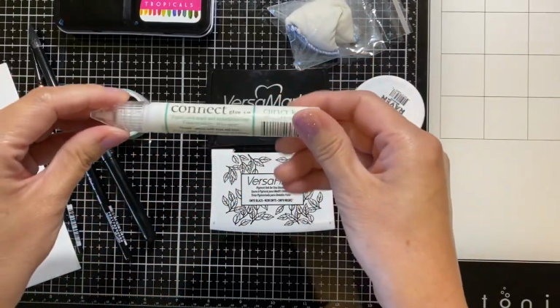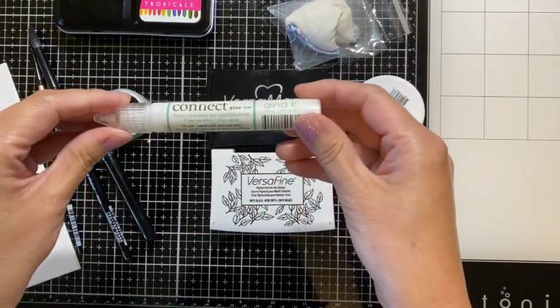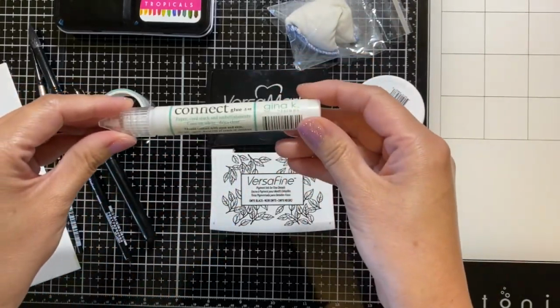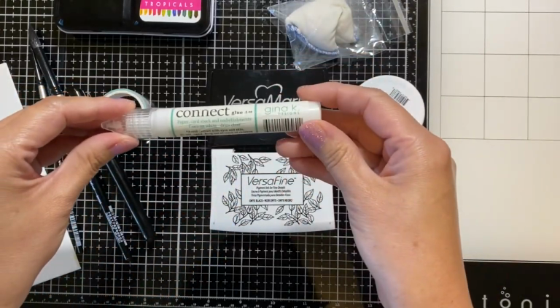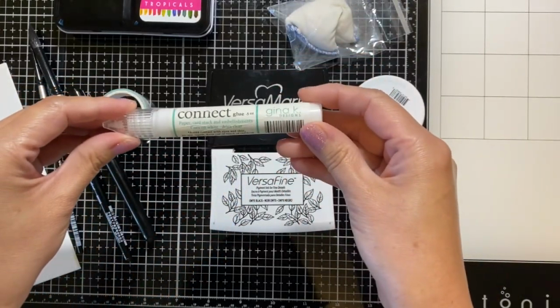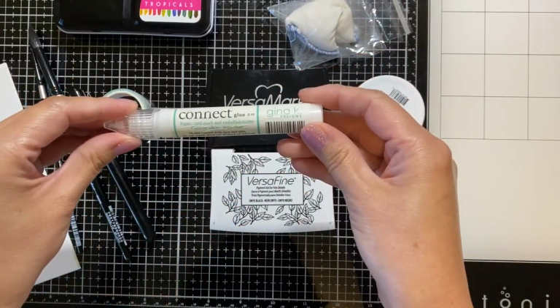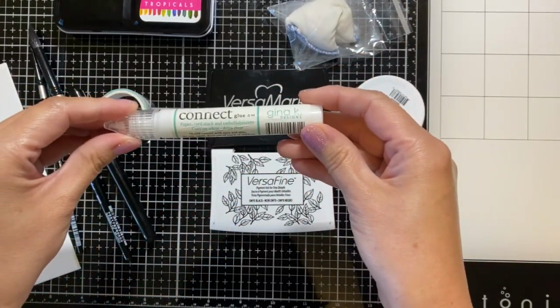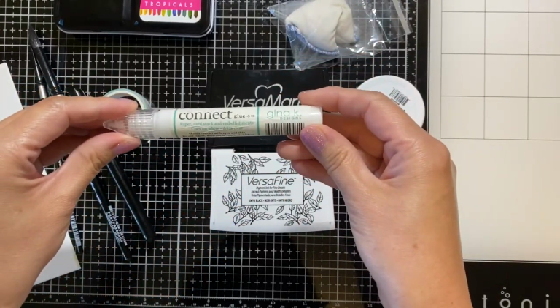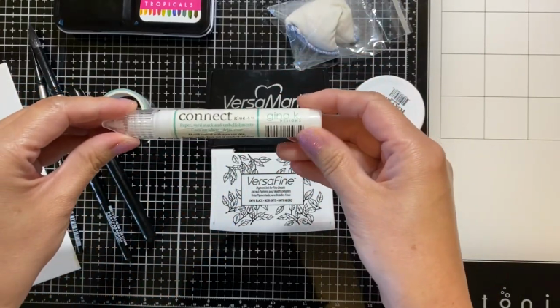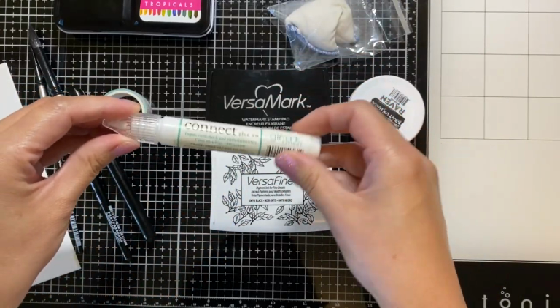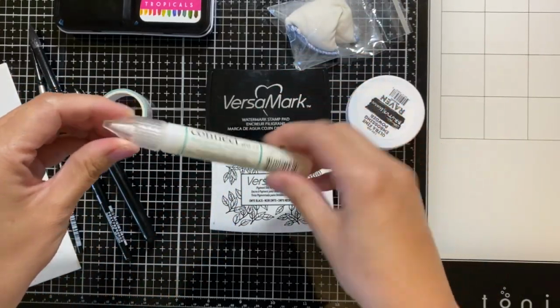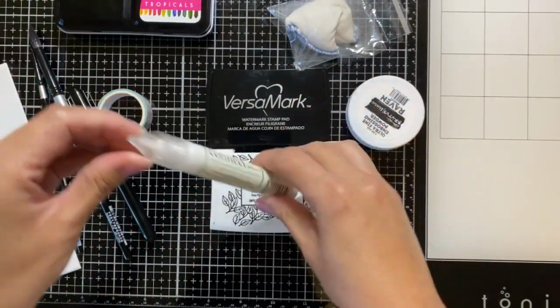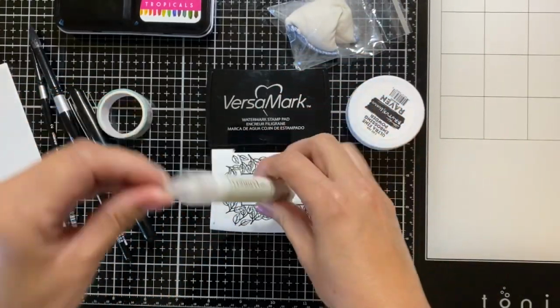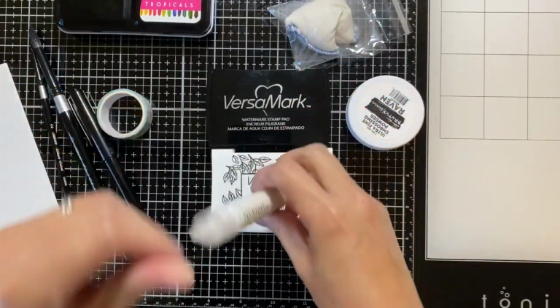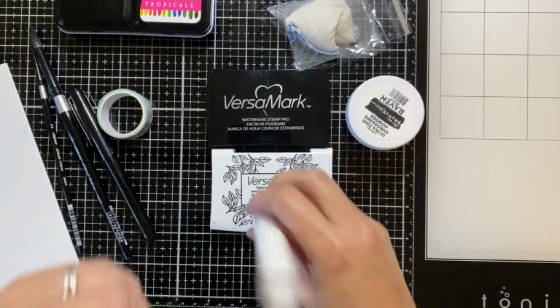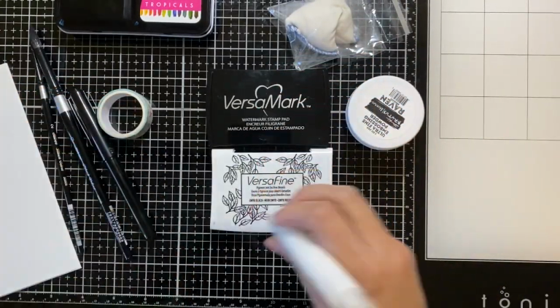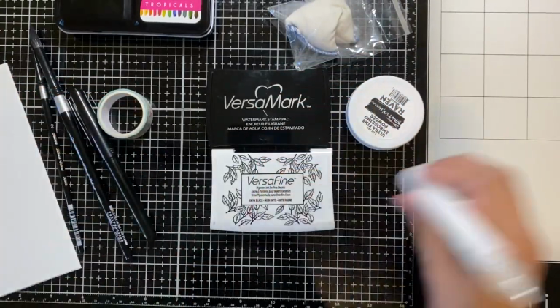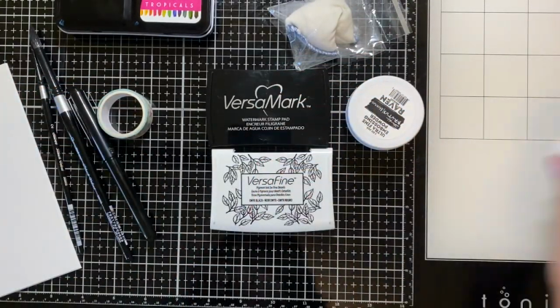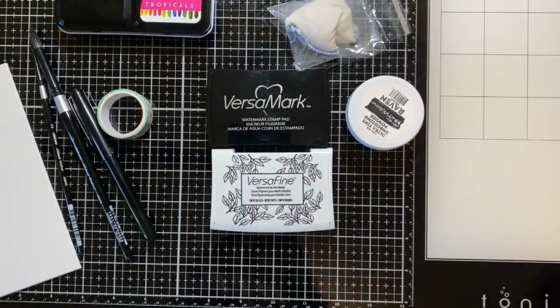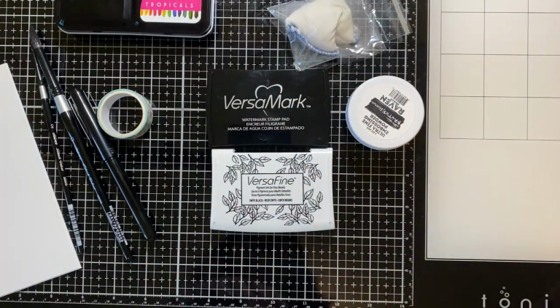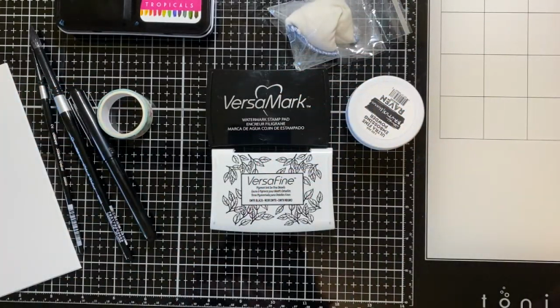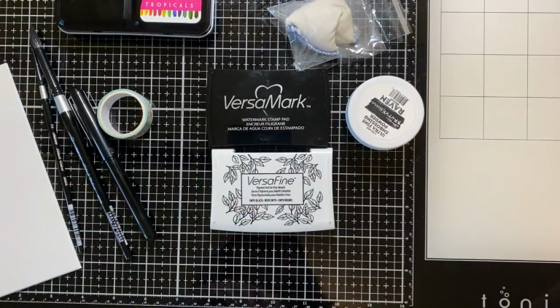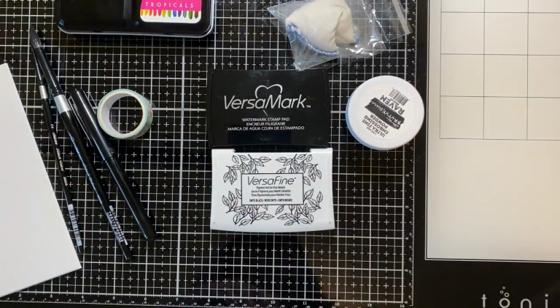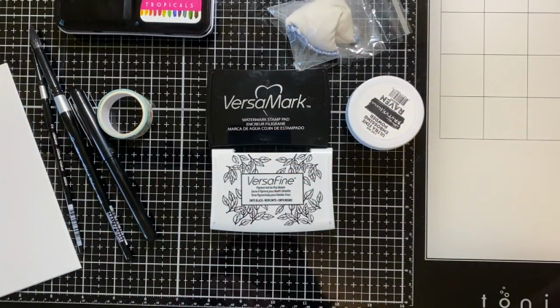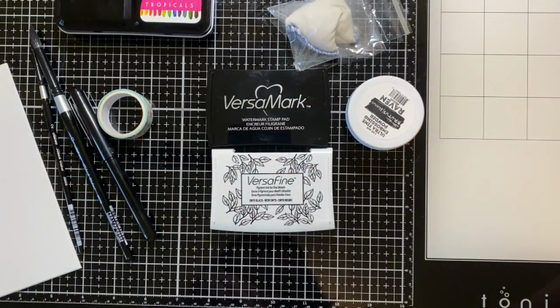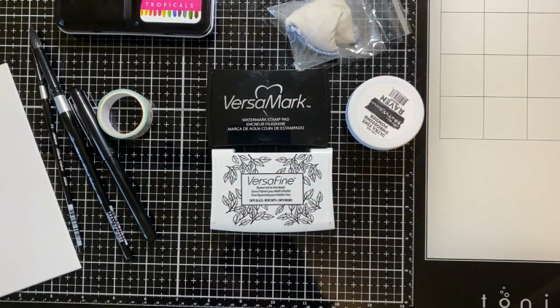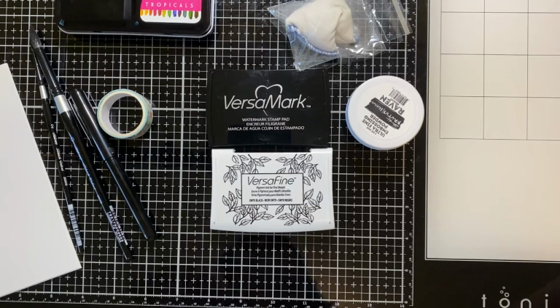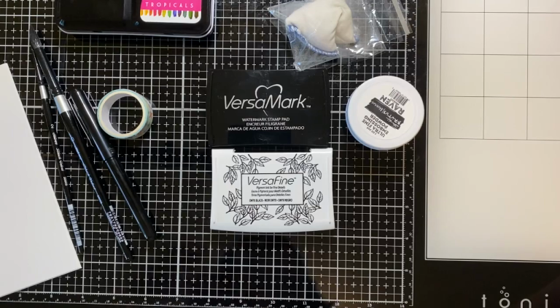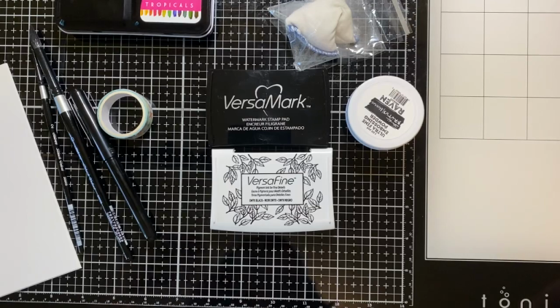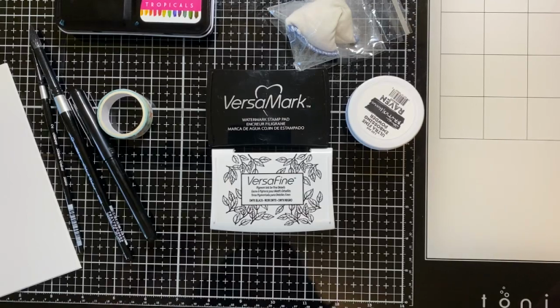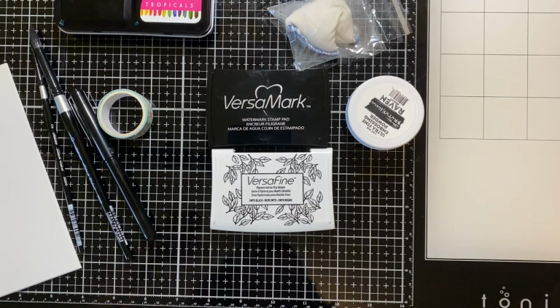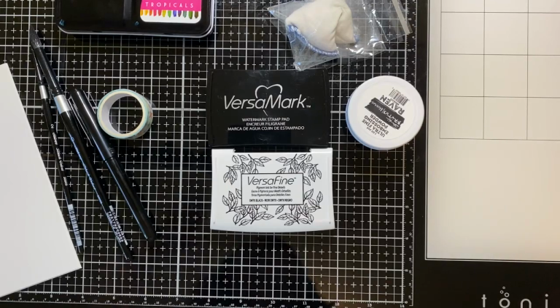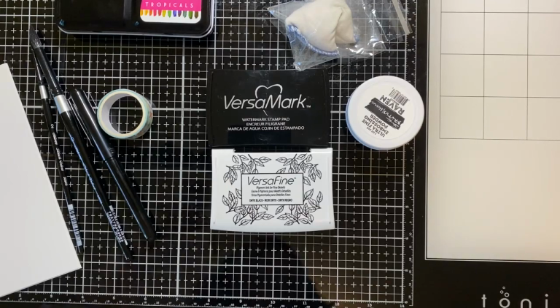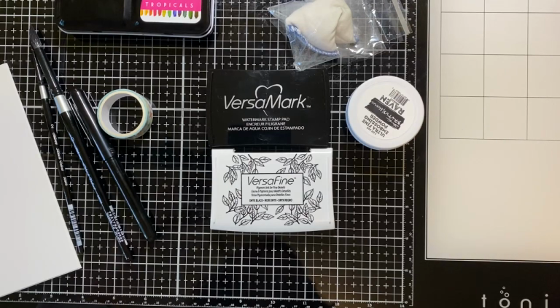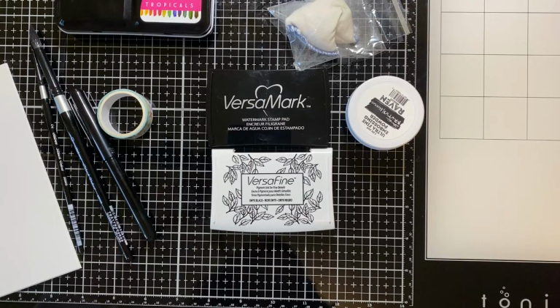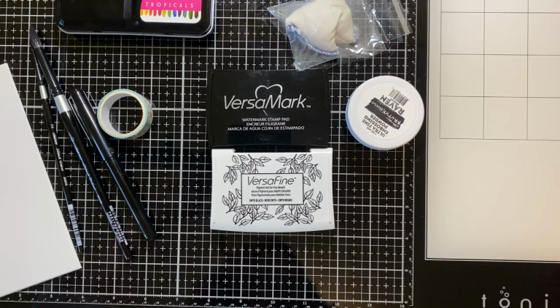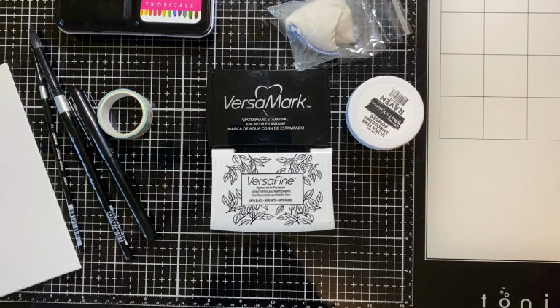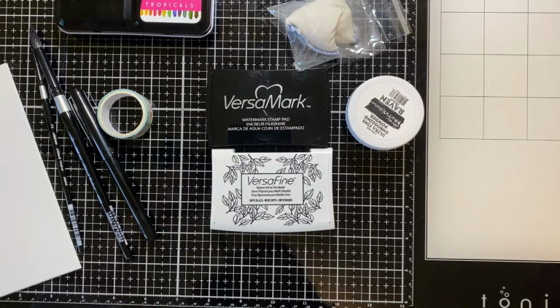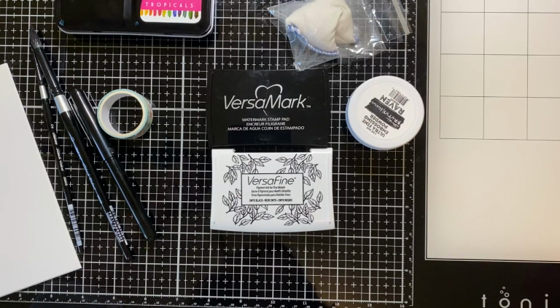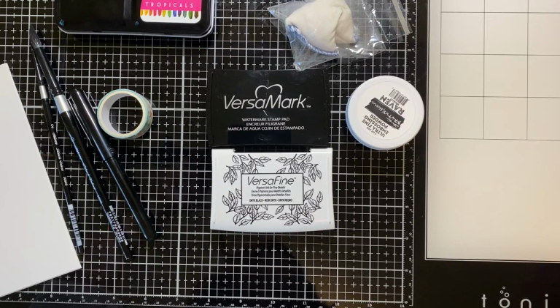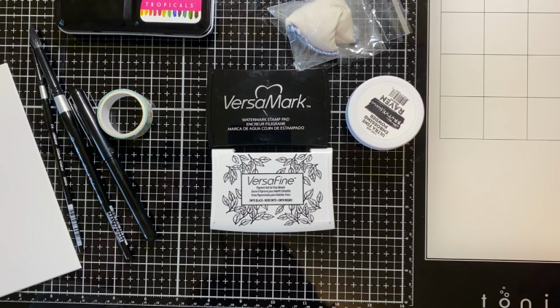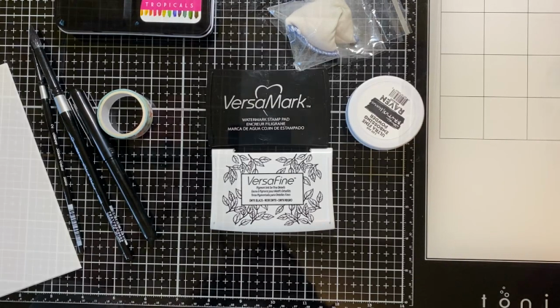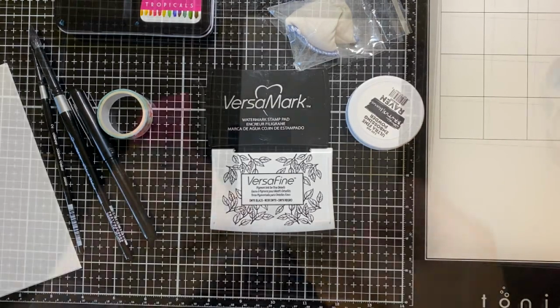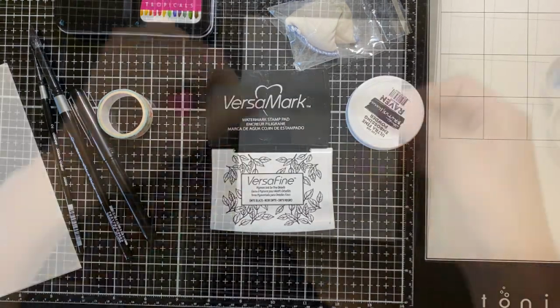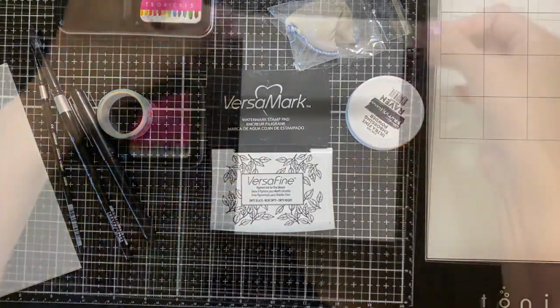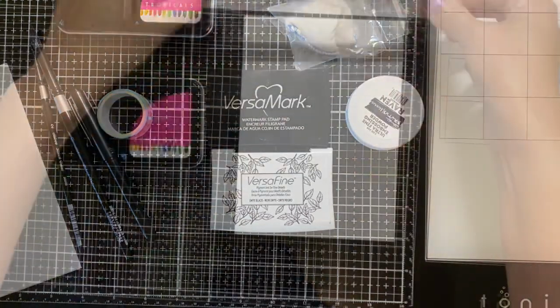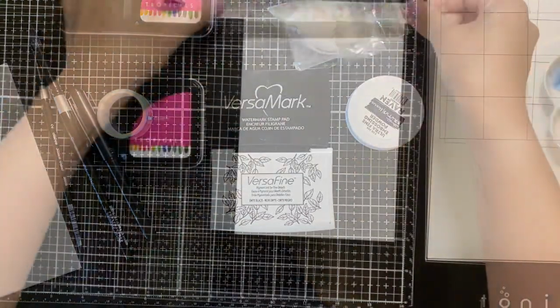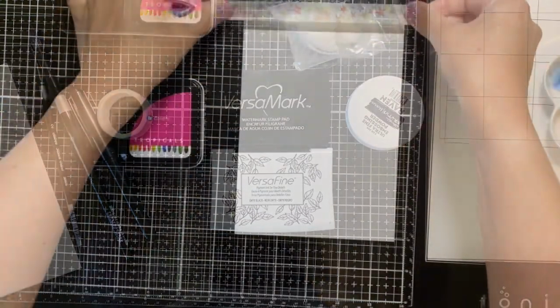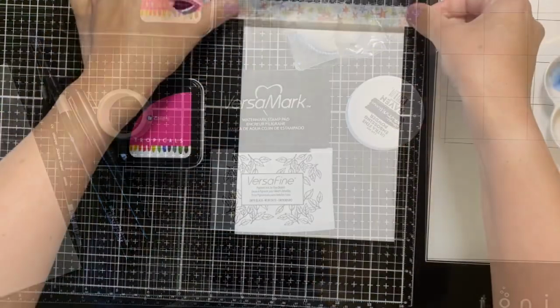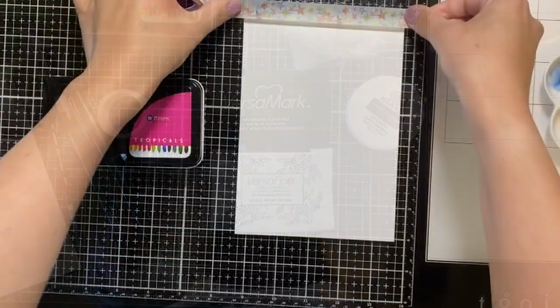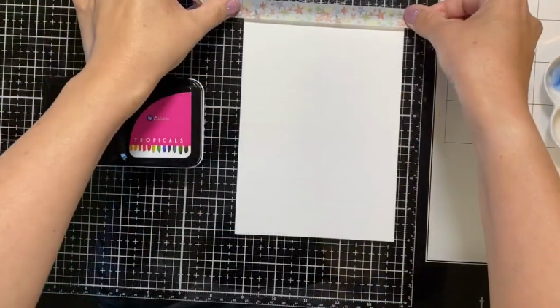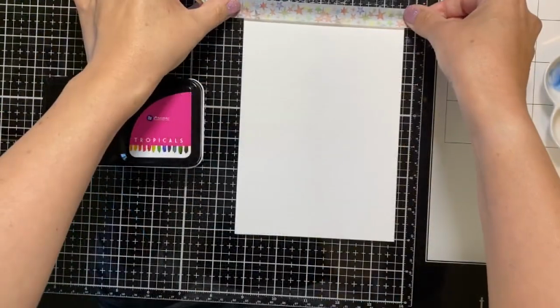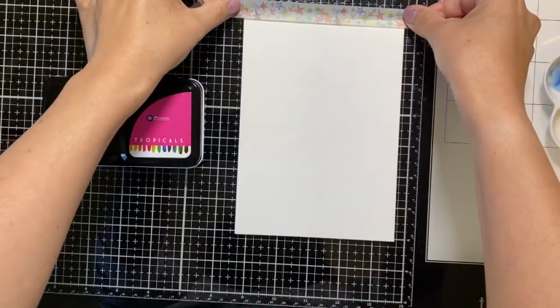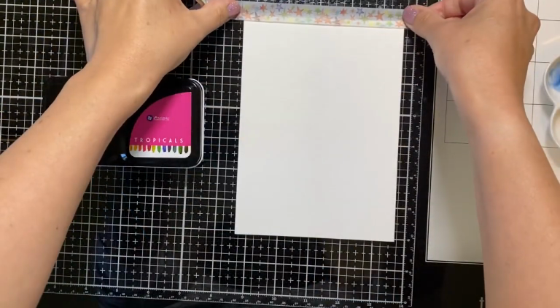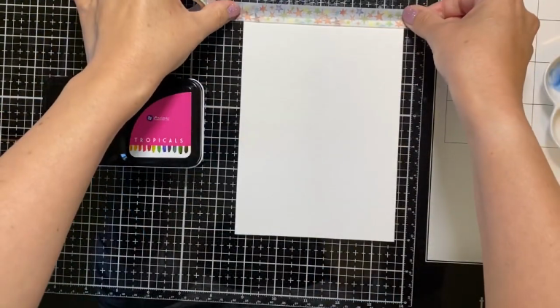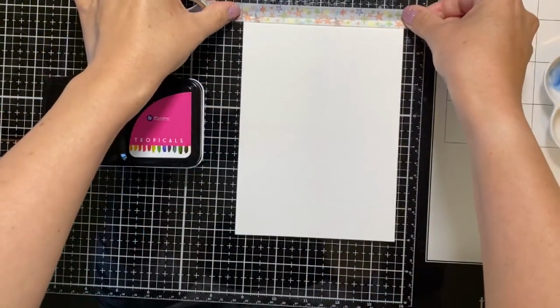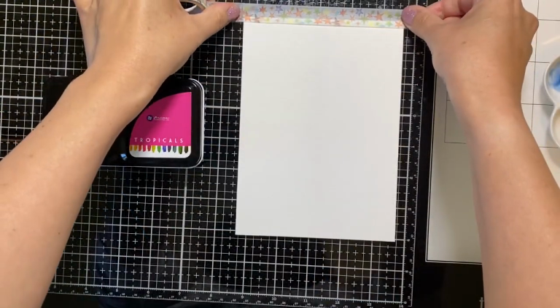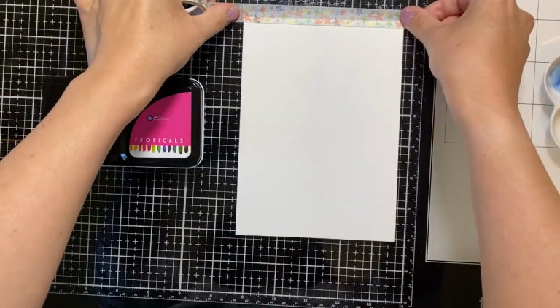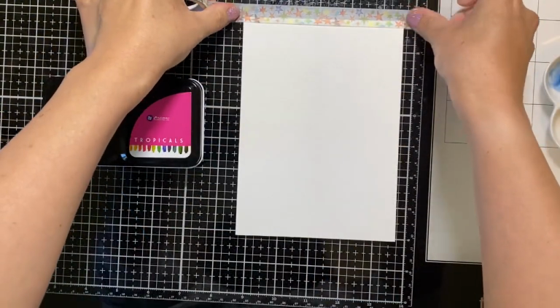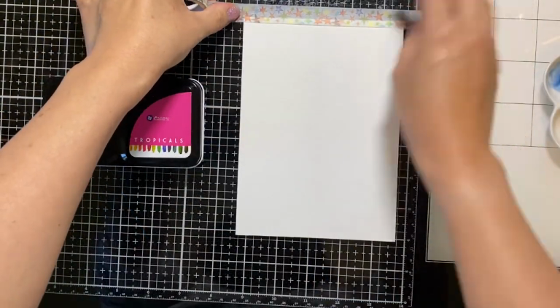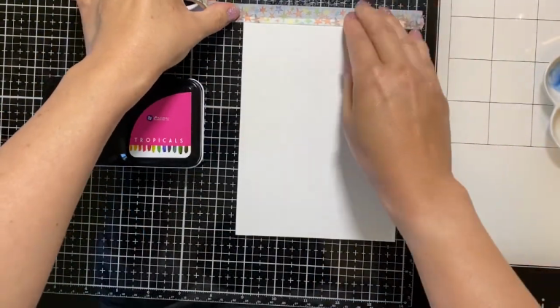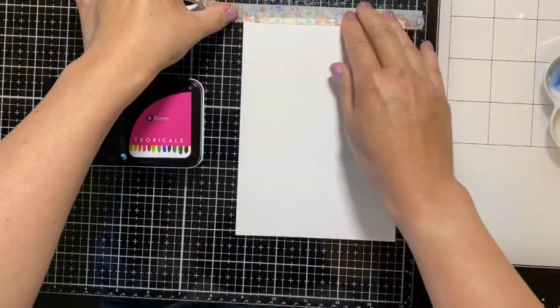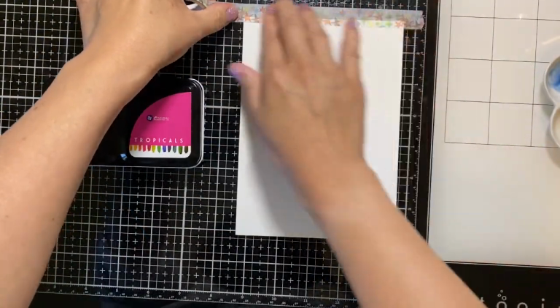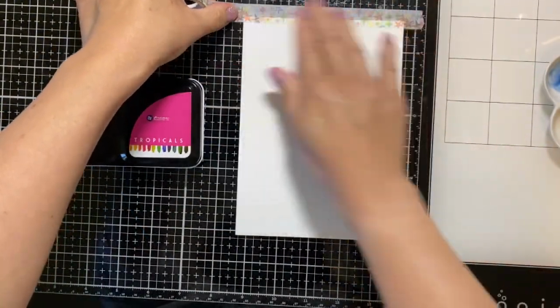To glue down everything you'll need glue — I'm using Gina K Connect. Okay, now let's get started.